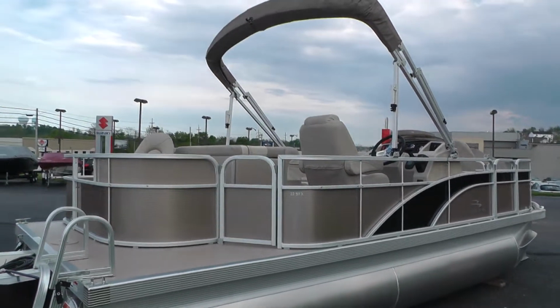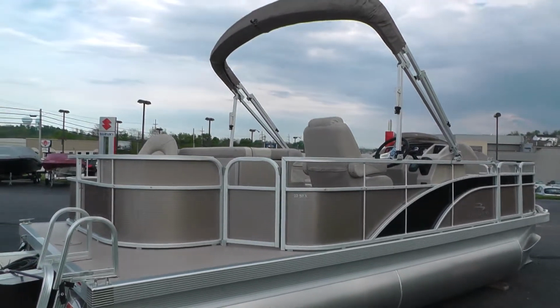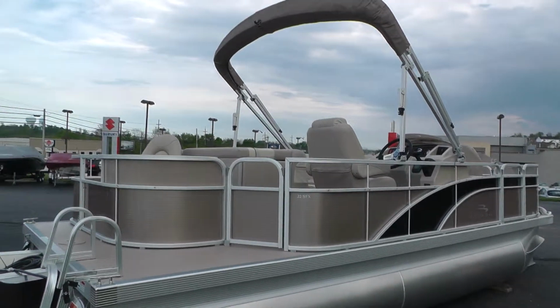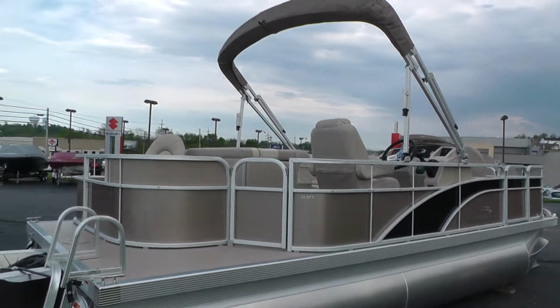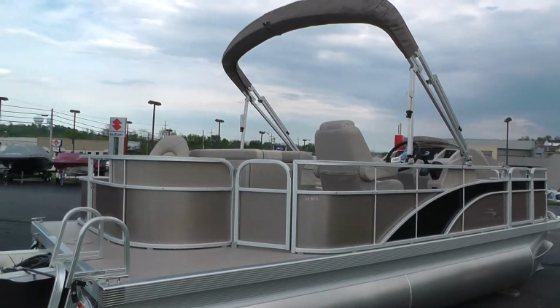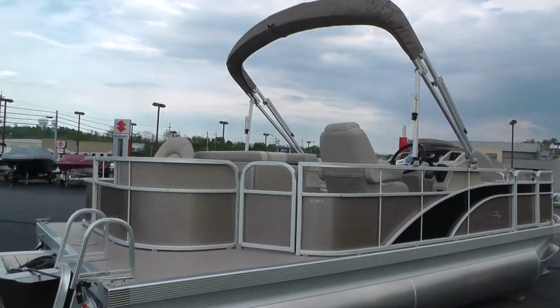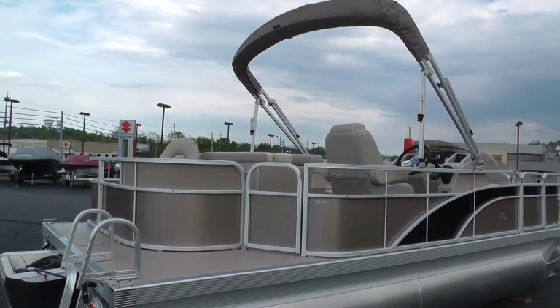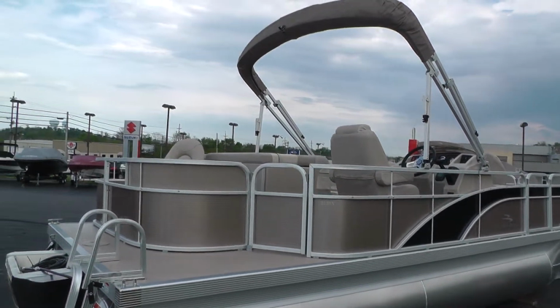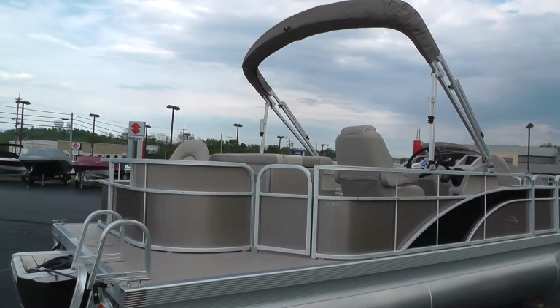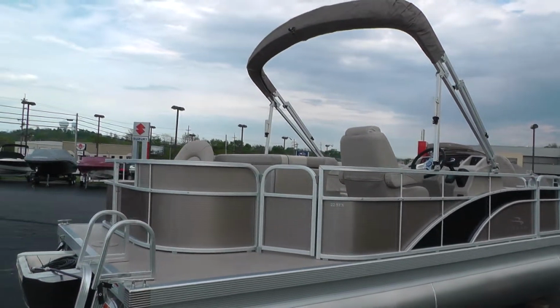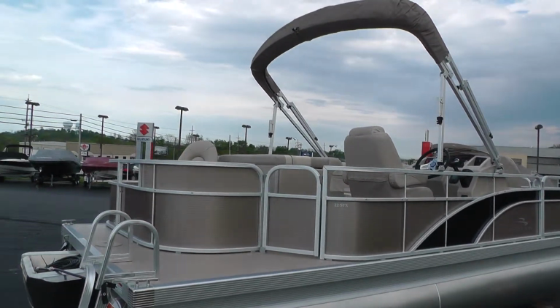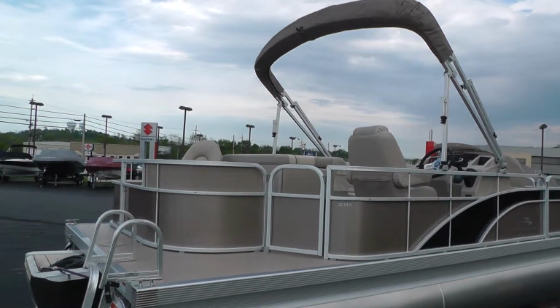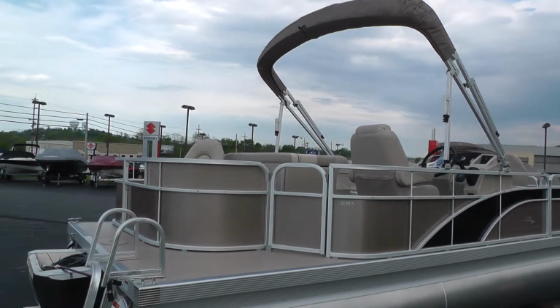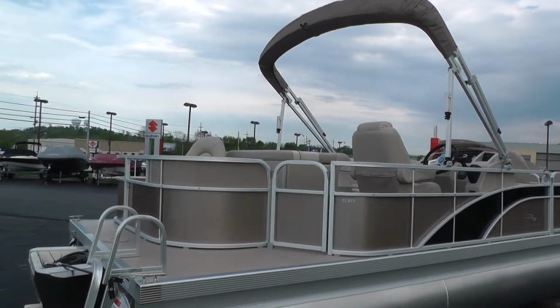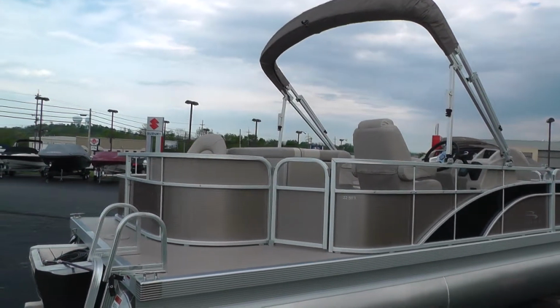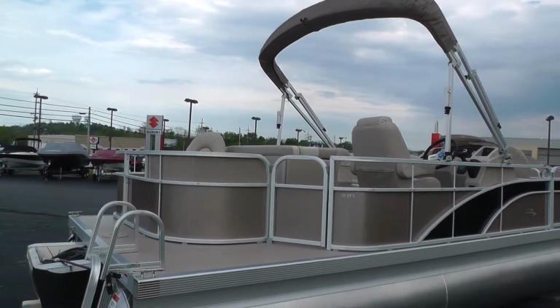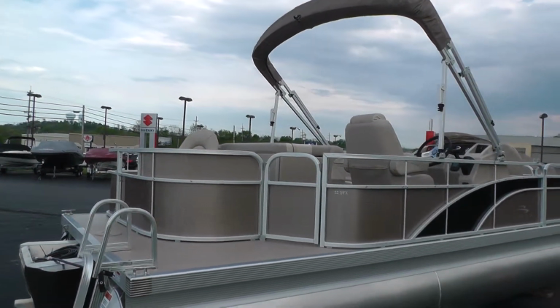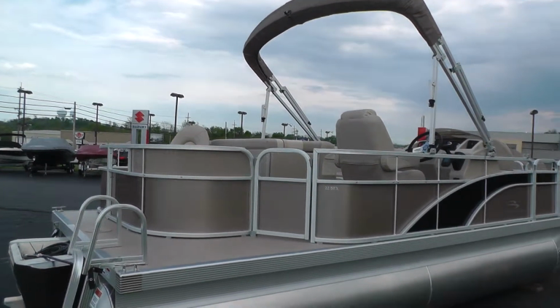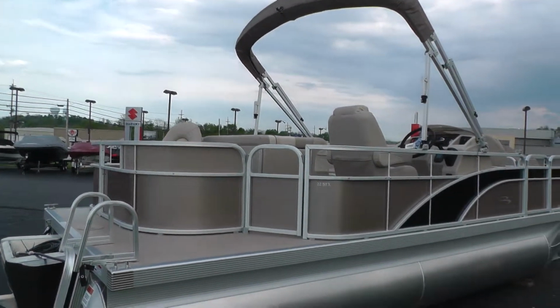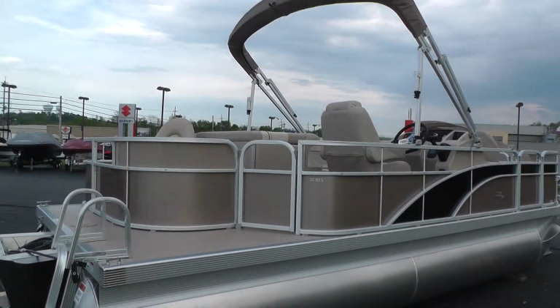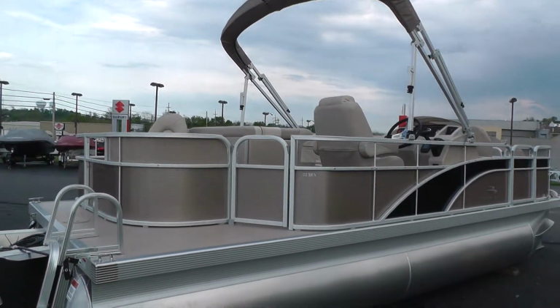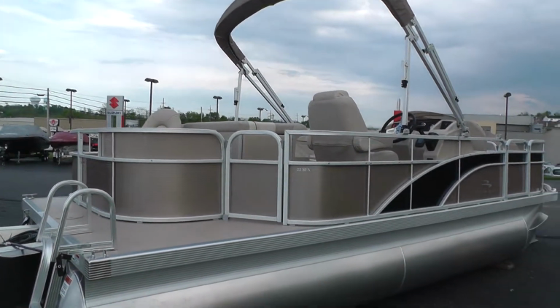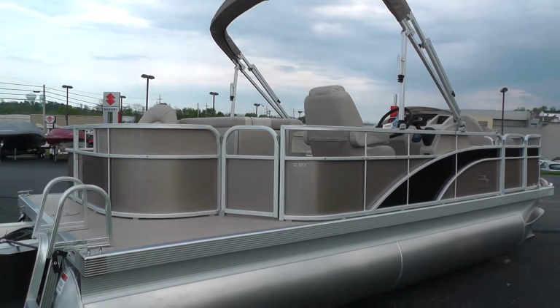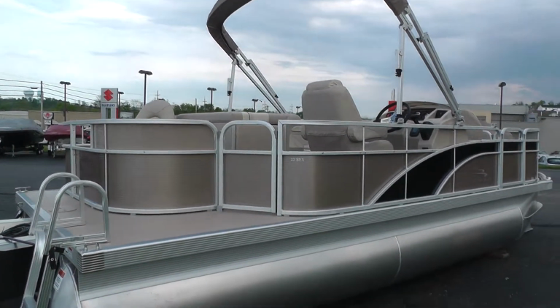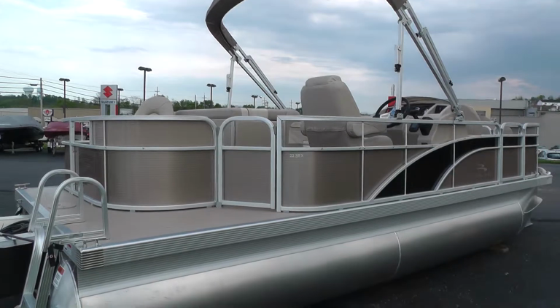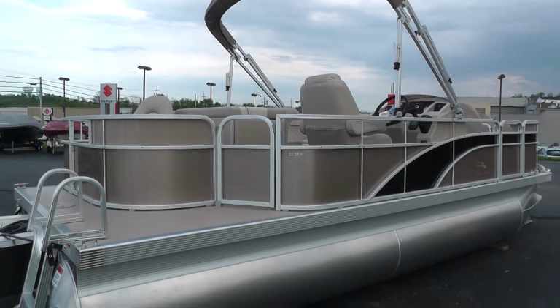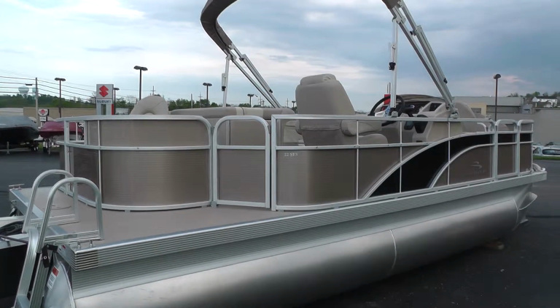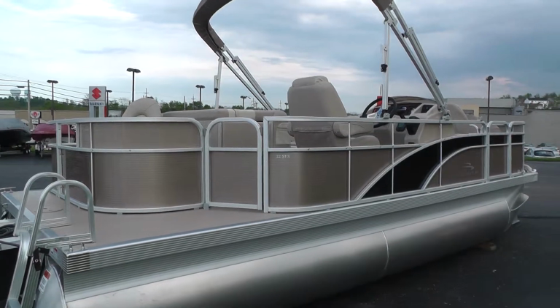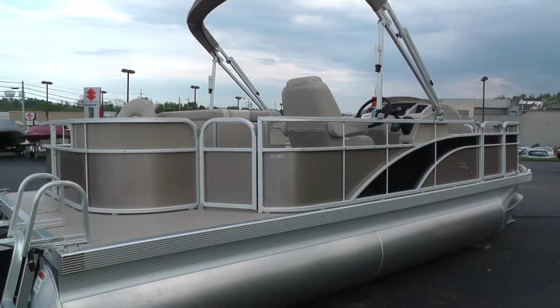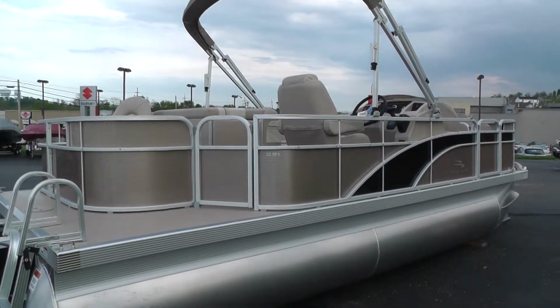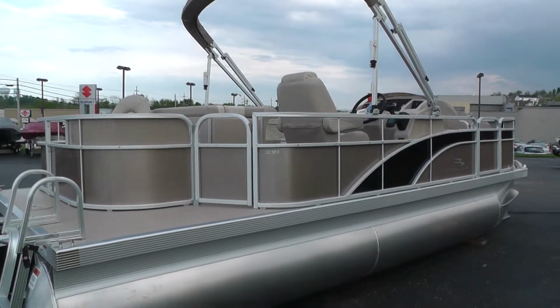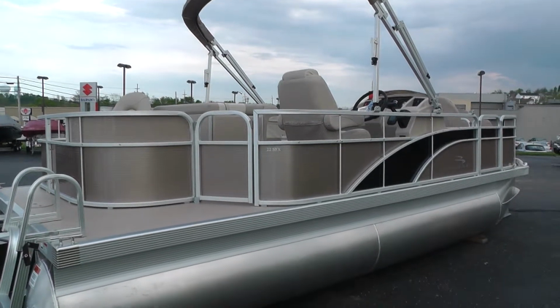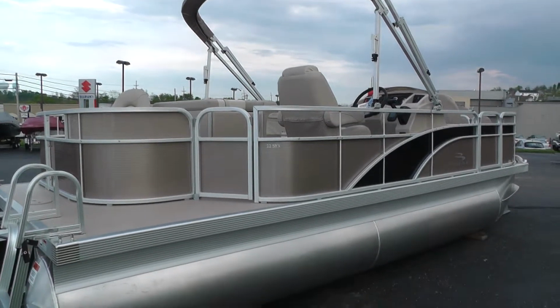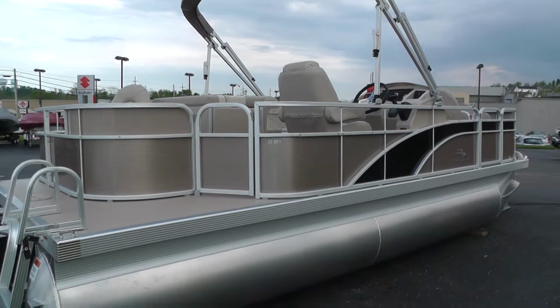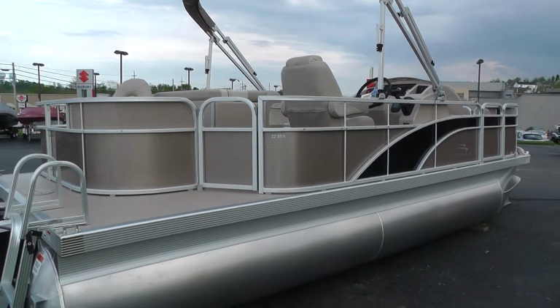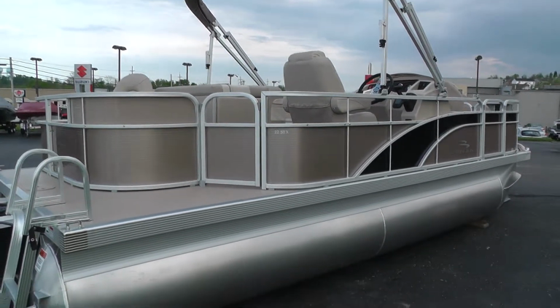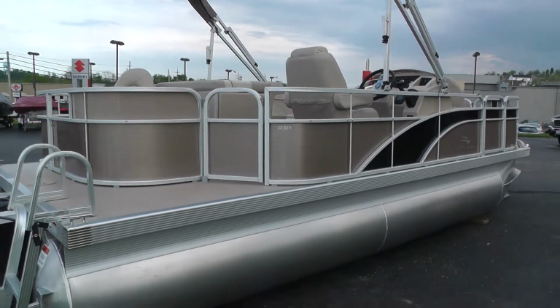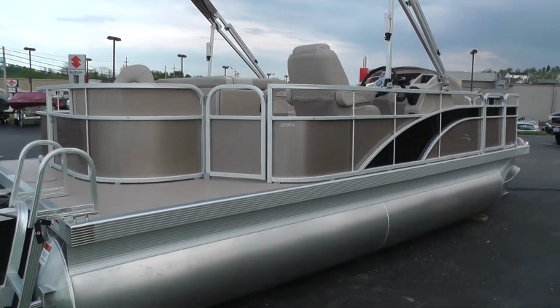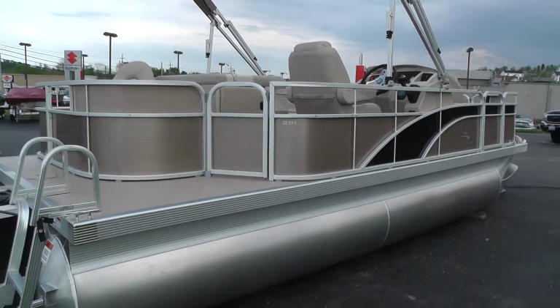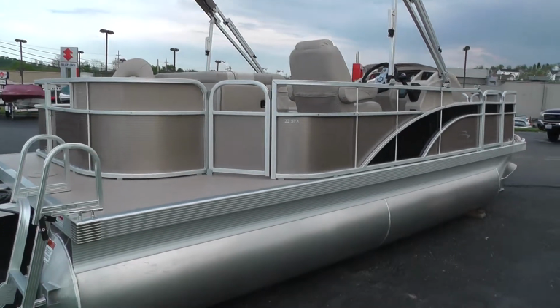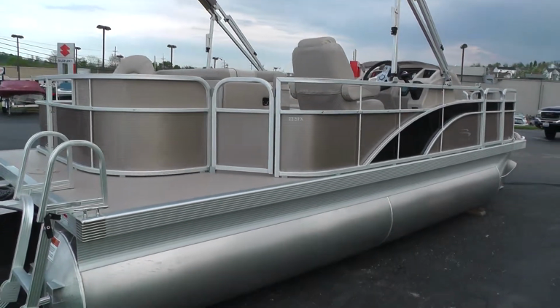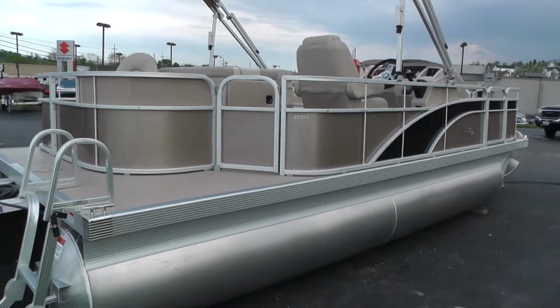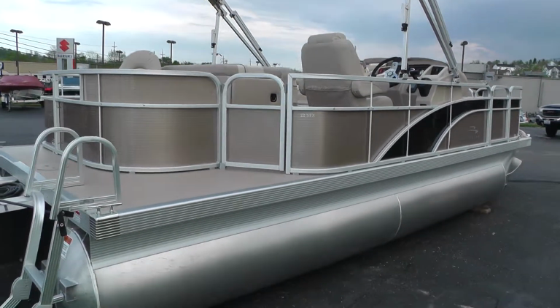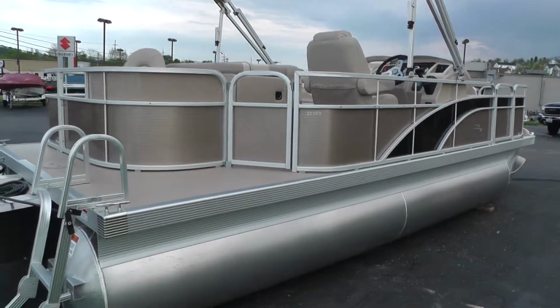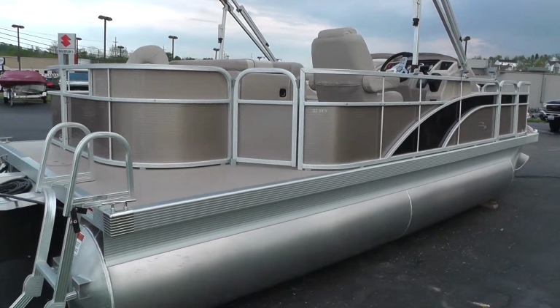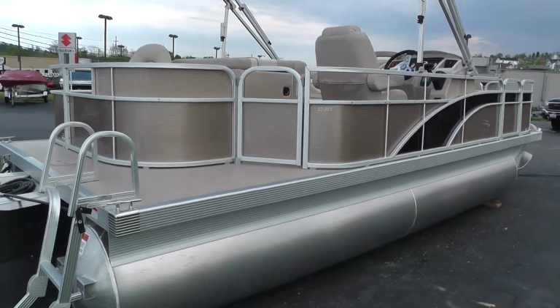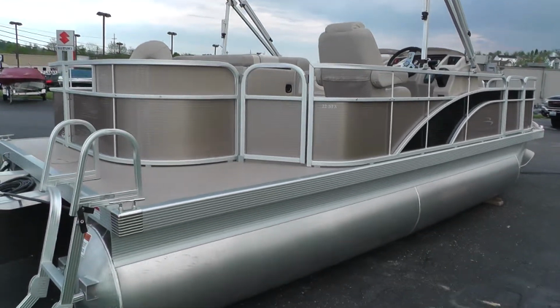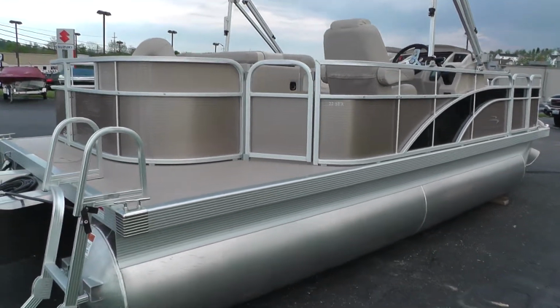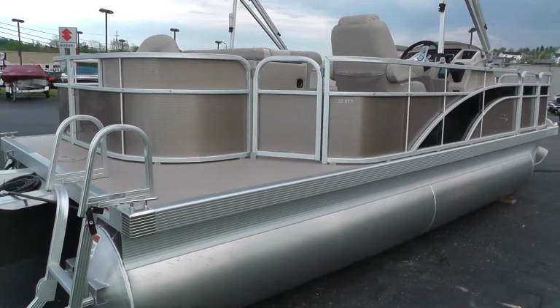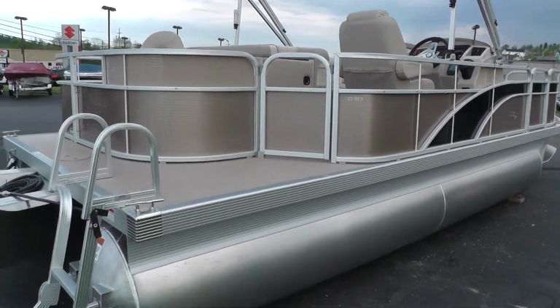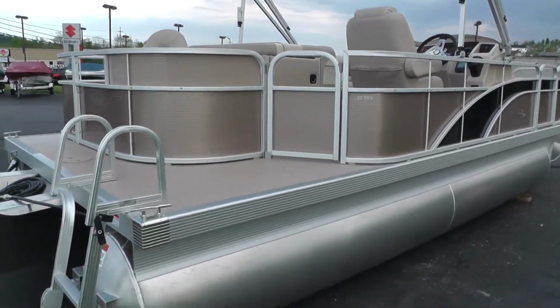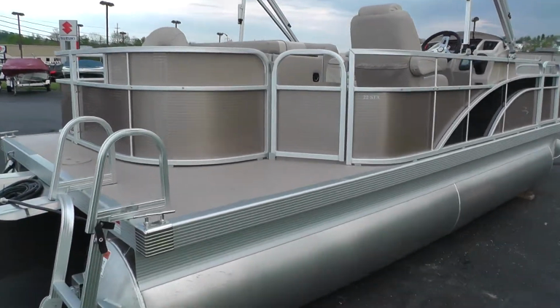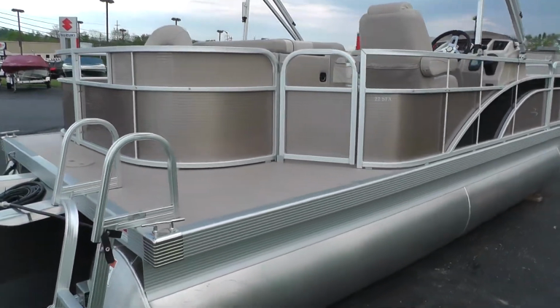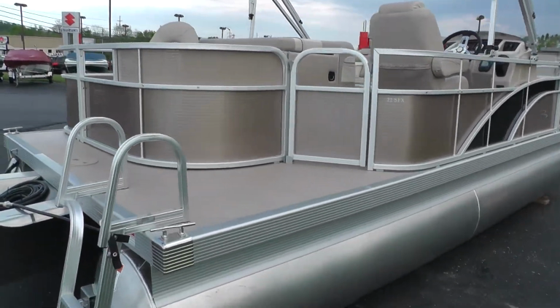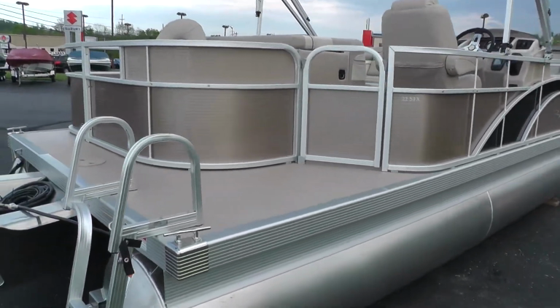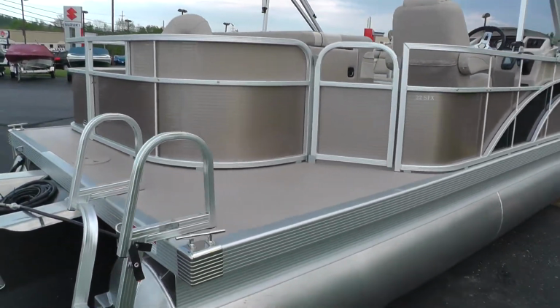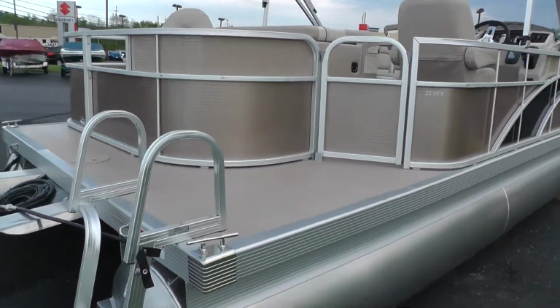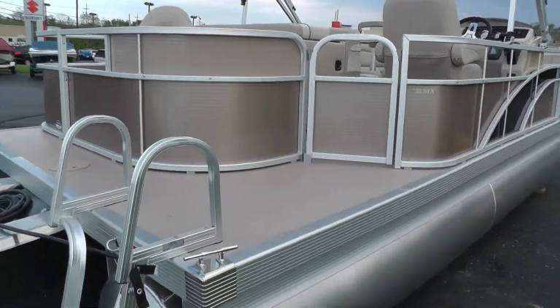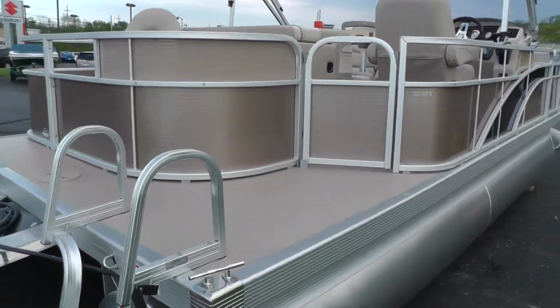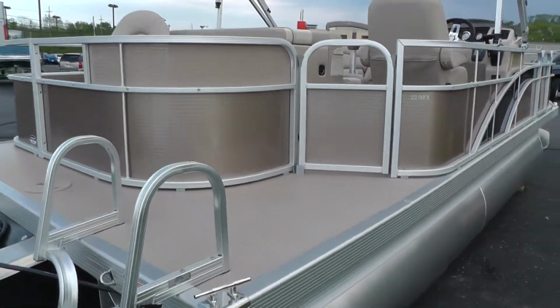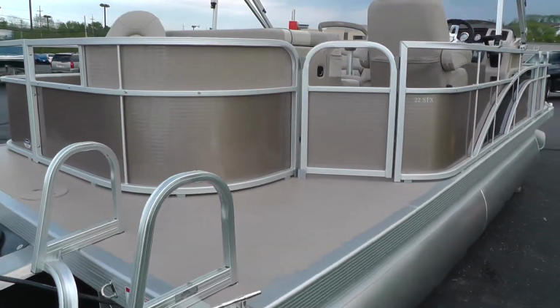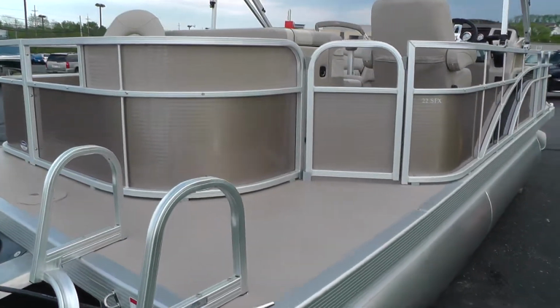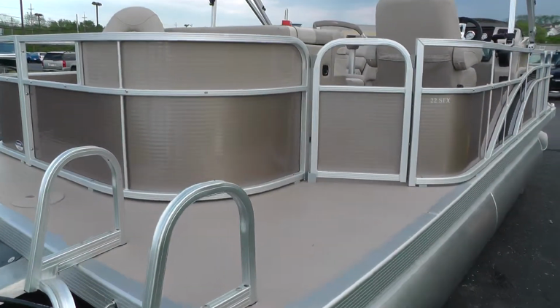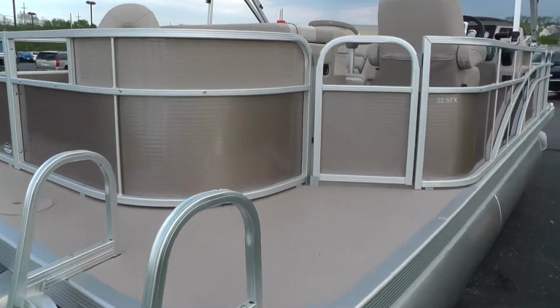It comes with the standard 10 foot bimini top with the trailering struts on it. It also comes with a snap down play pin cover.